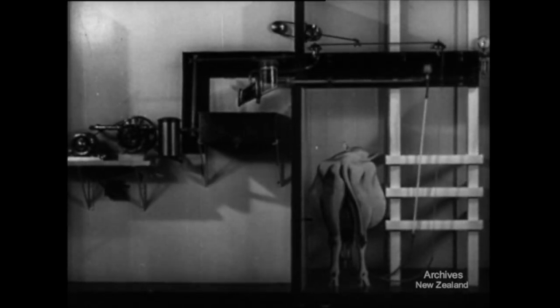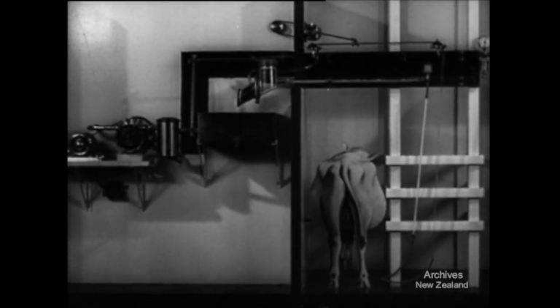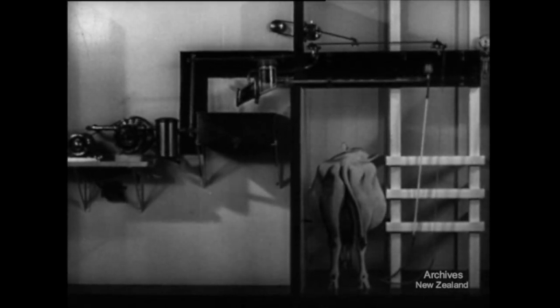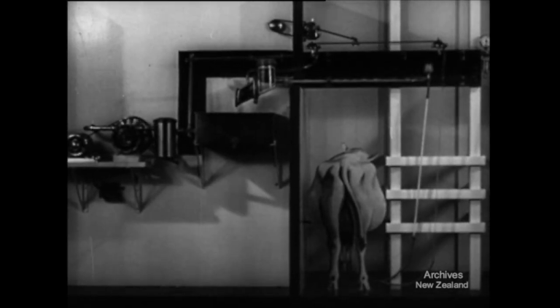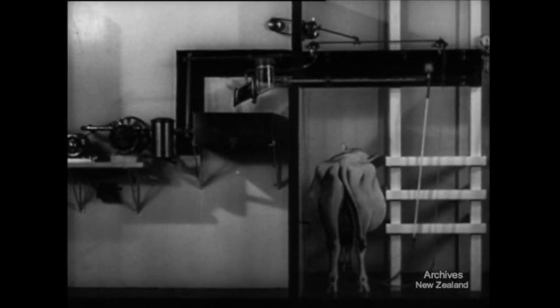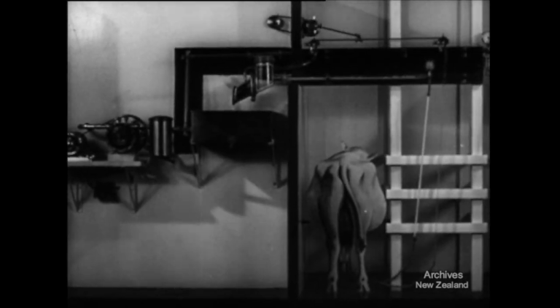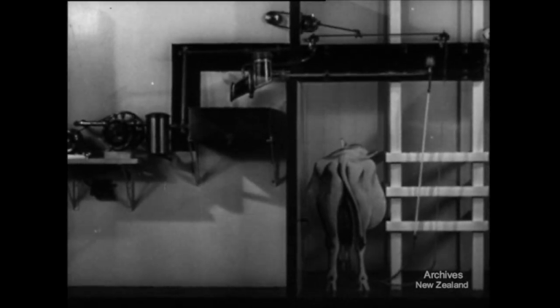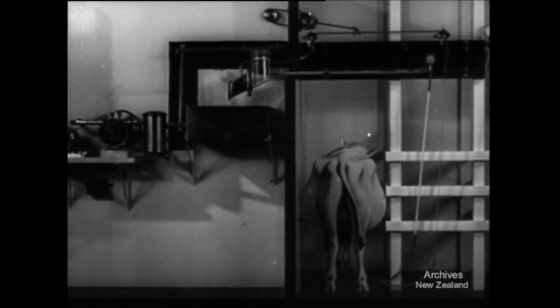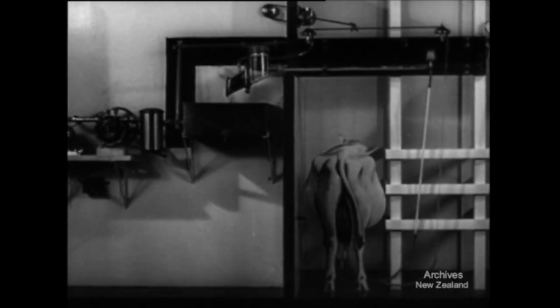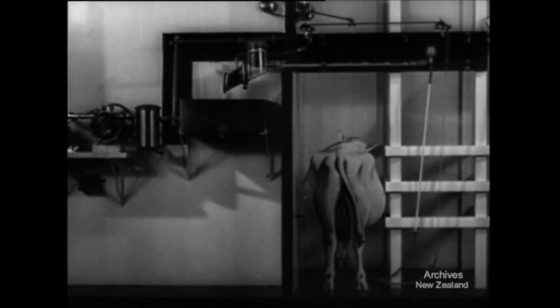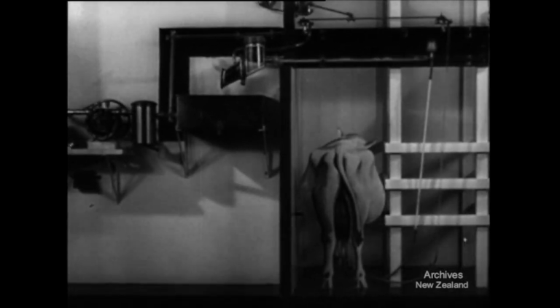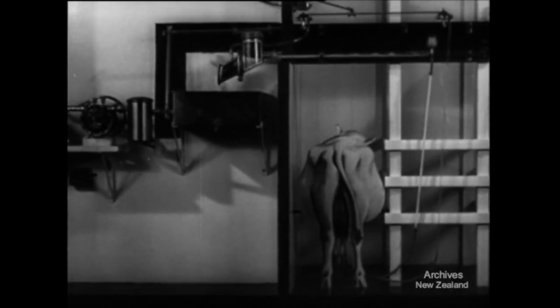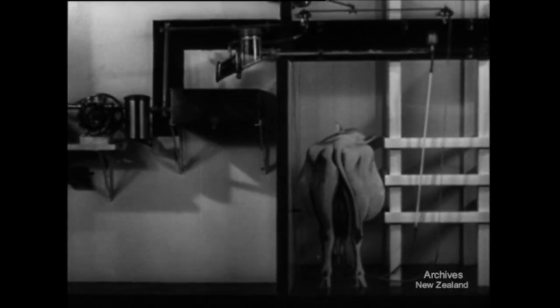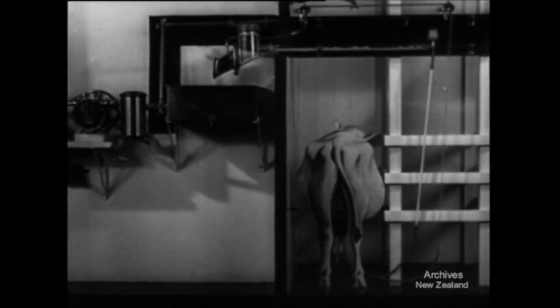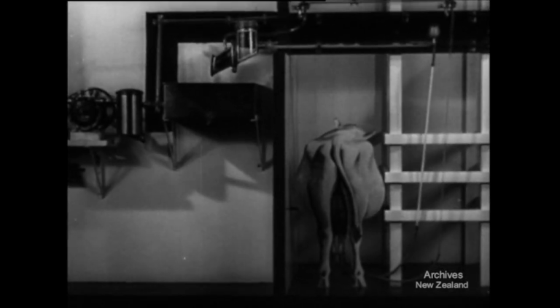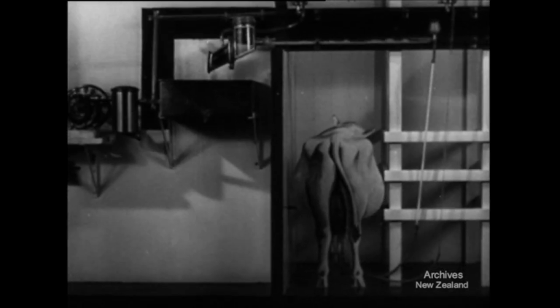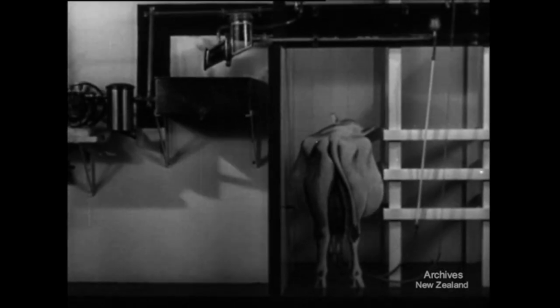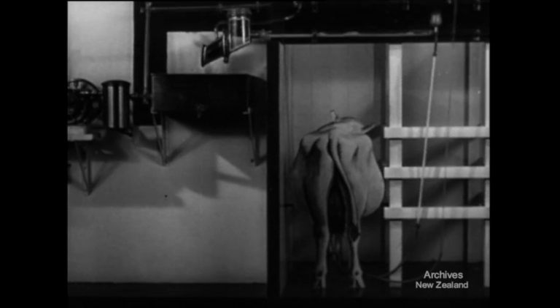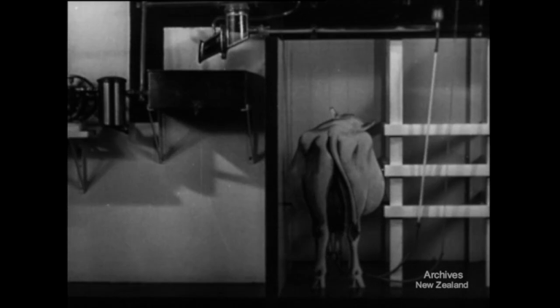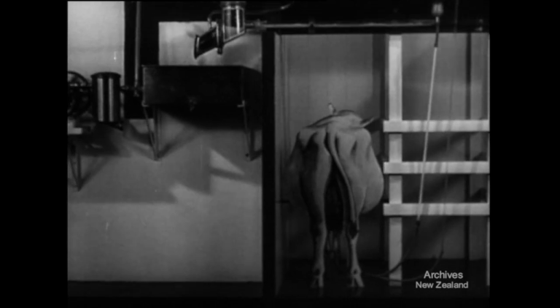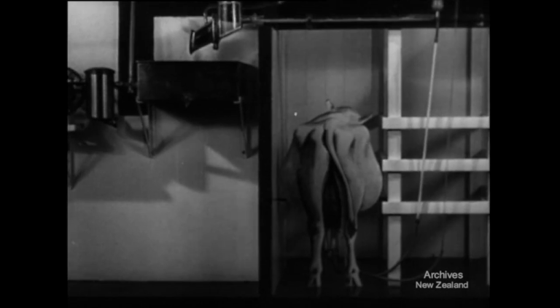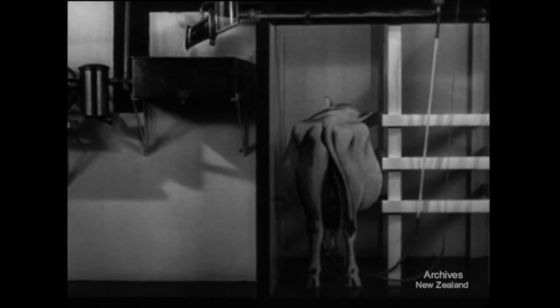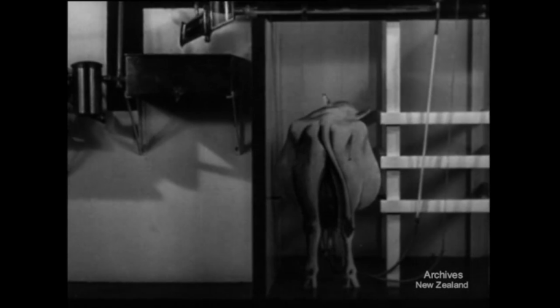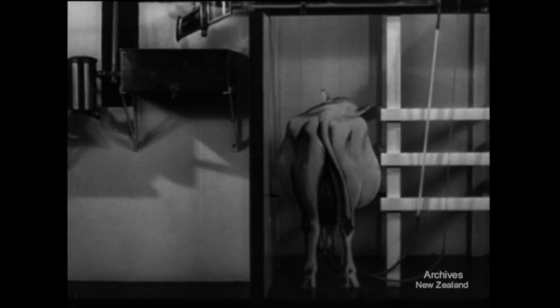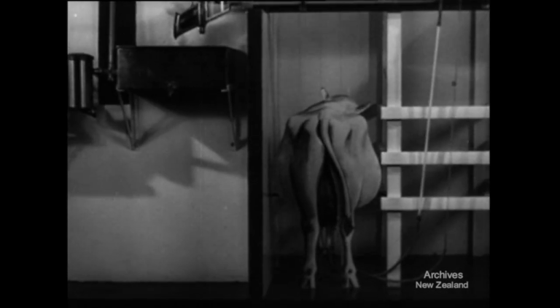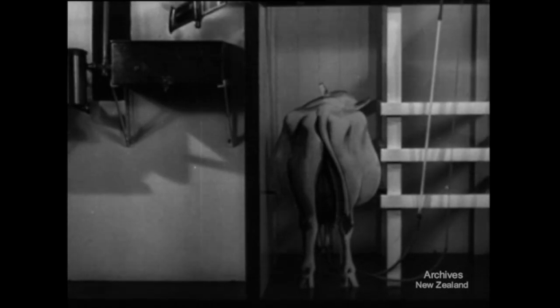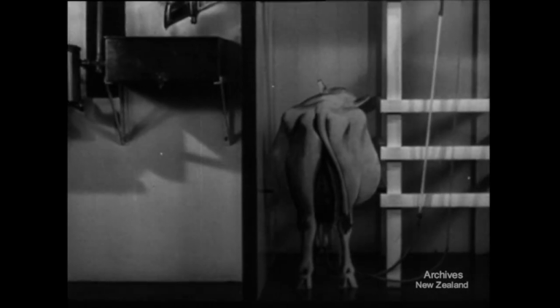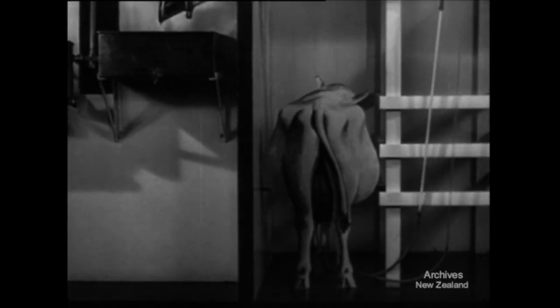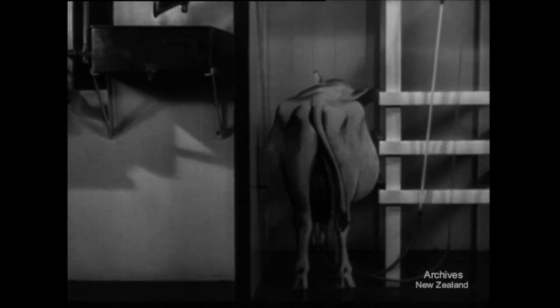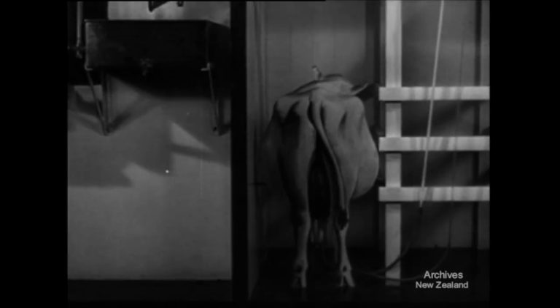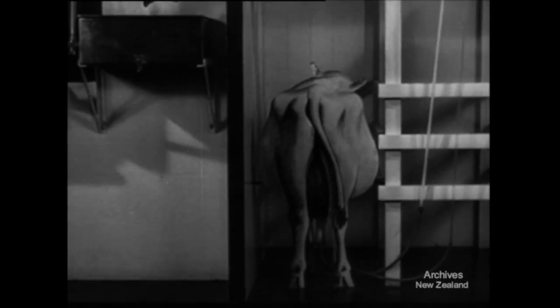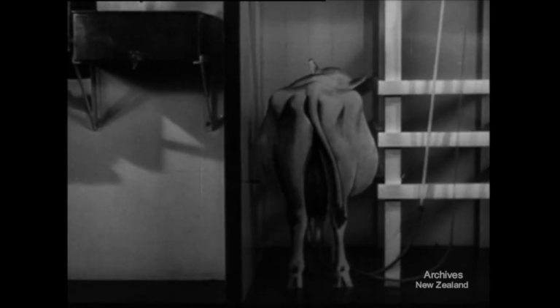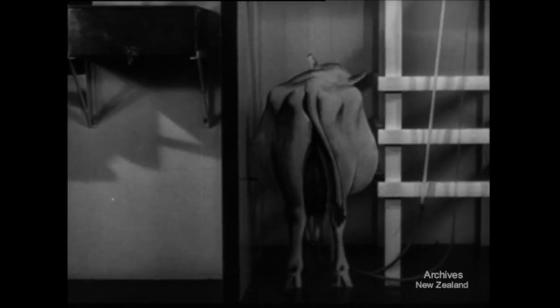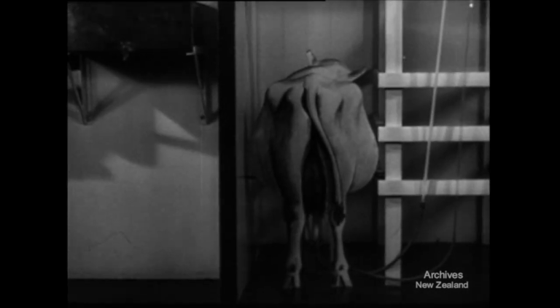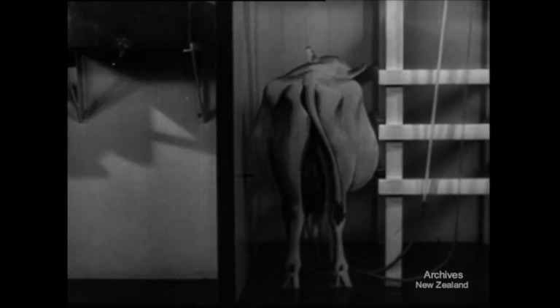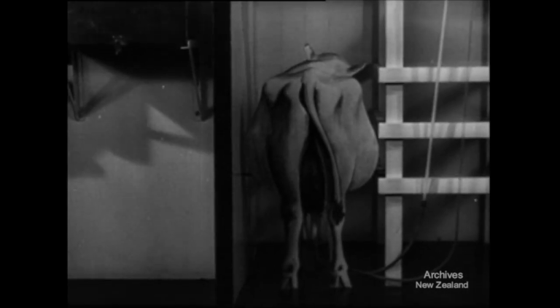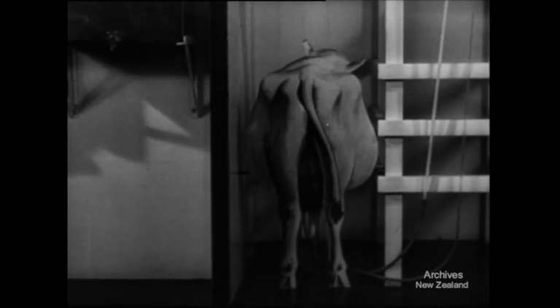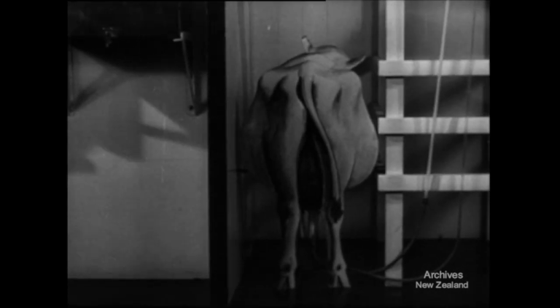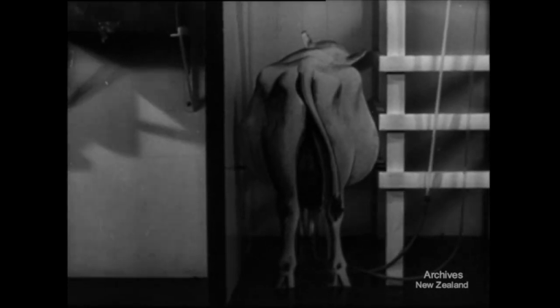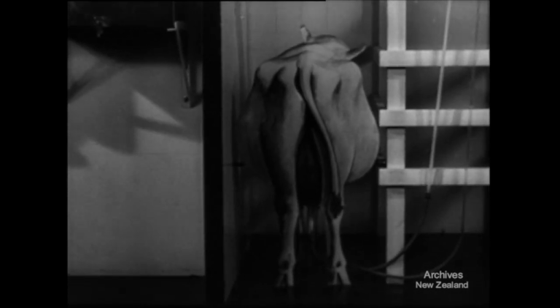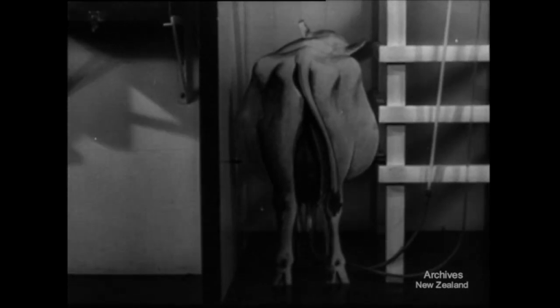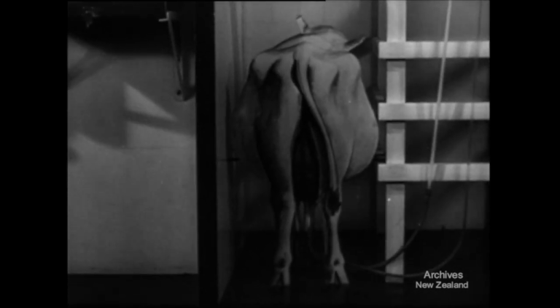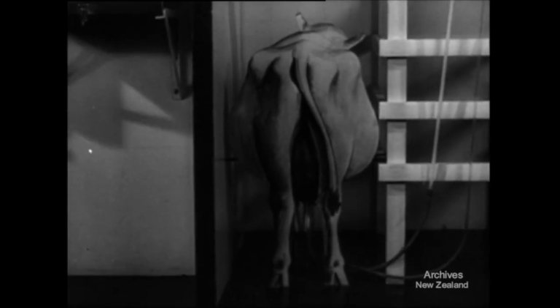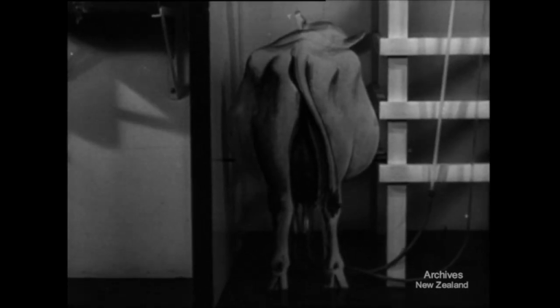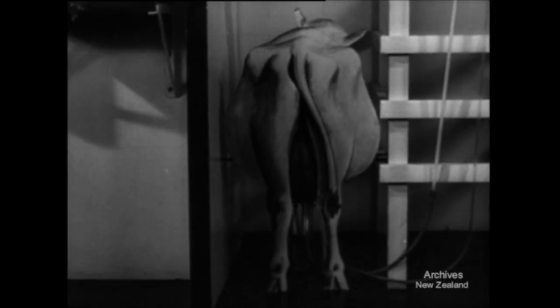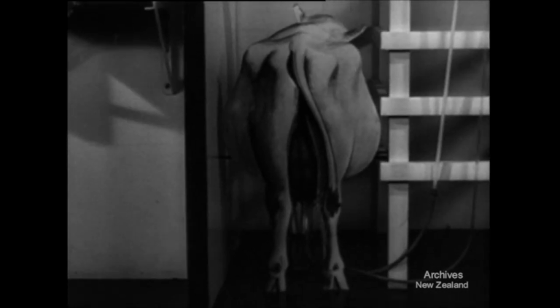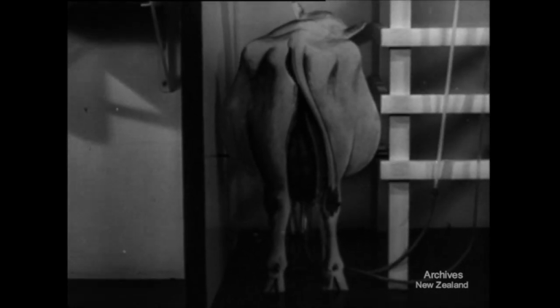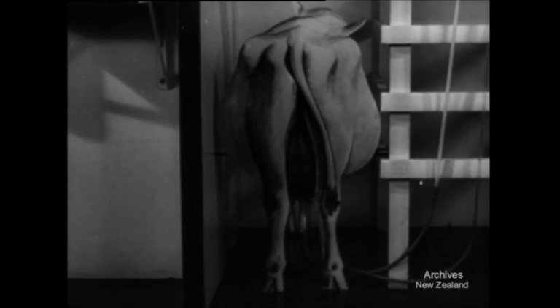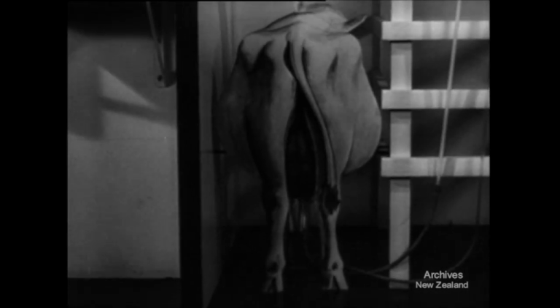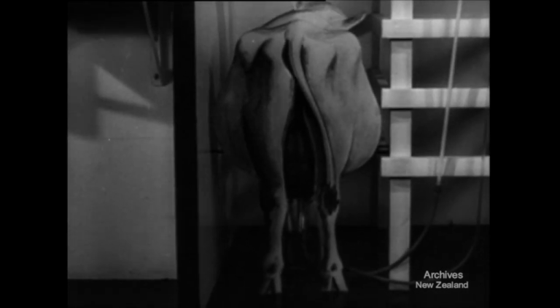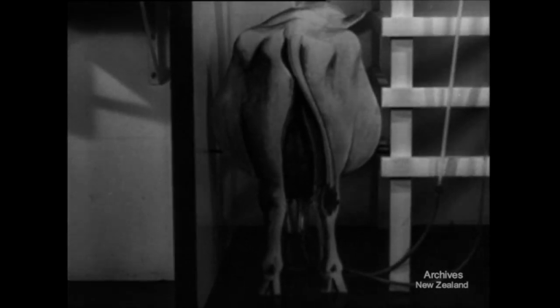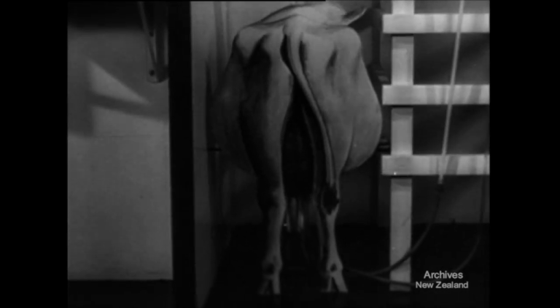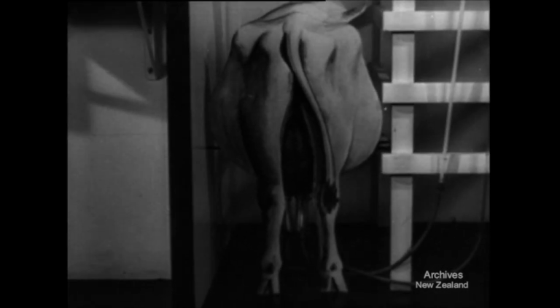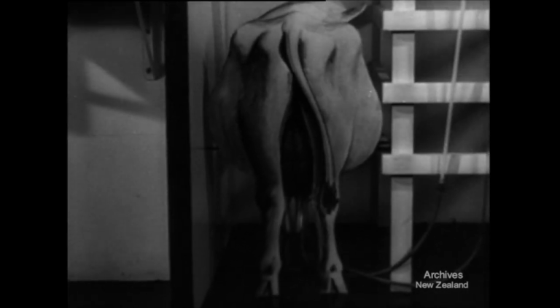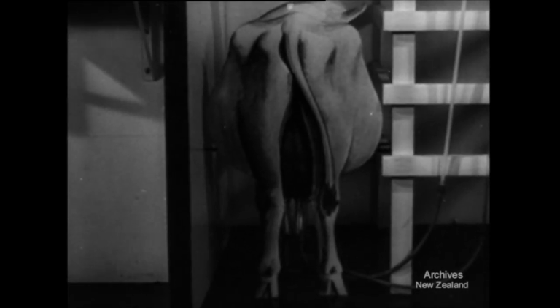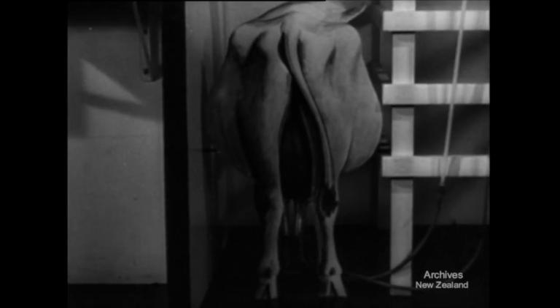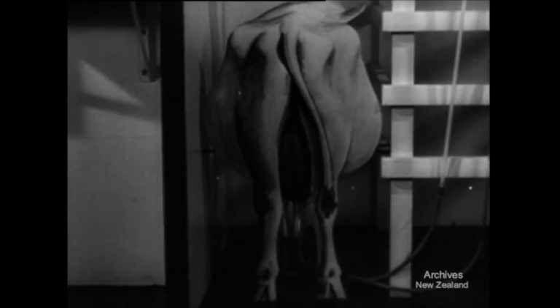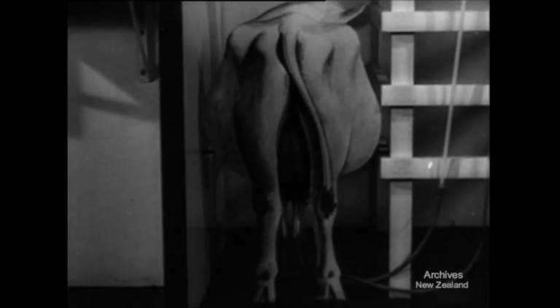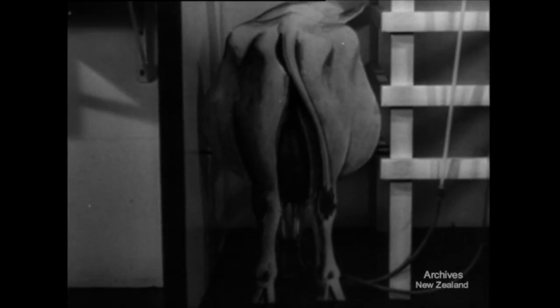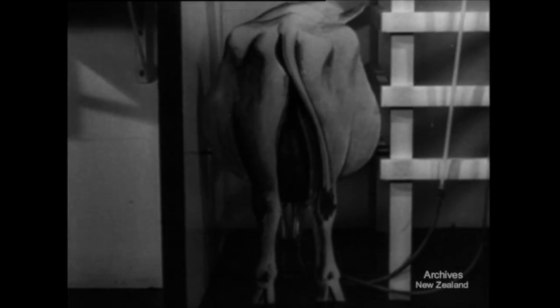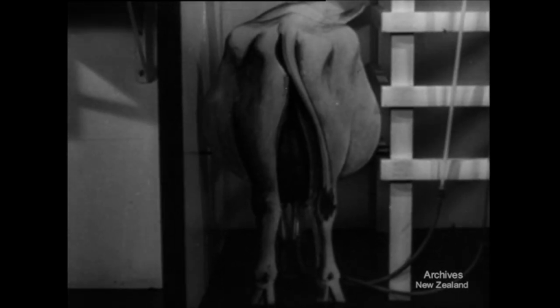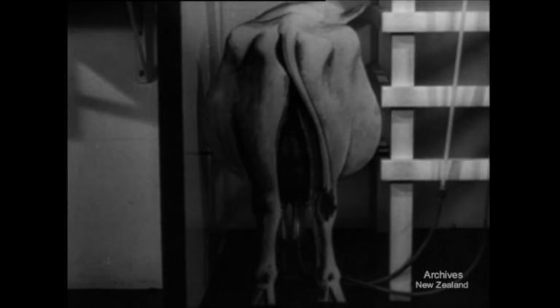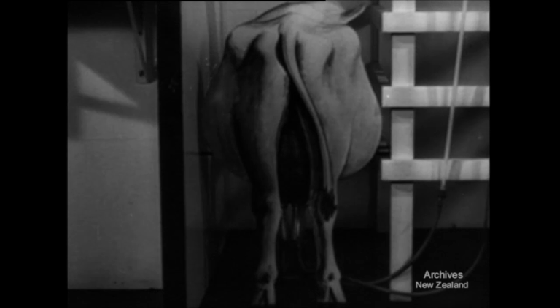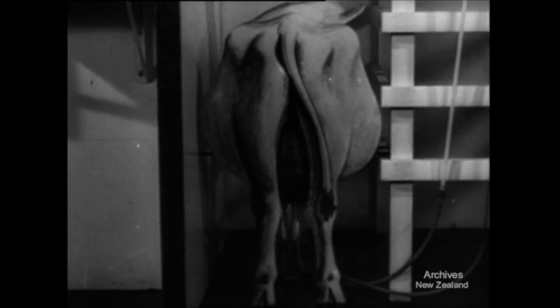Here is a quarter-scale model of a milking machine for demonstration purposes. First, let's take a quick survey of the component parts.